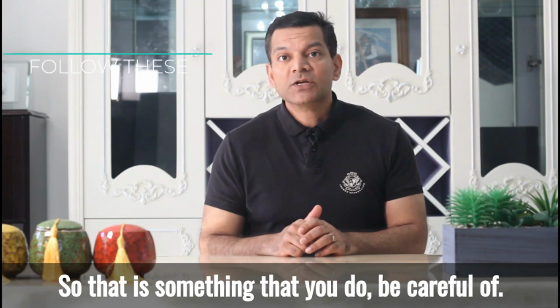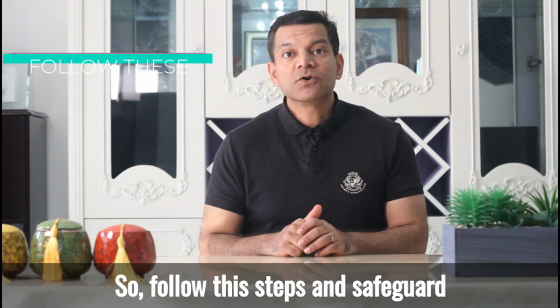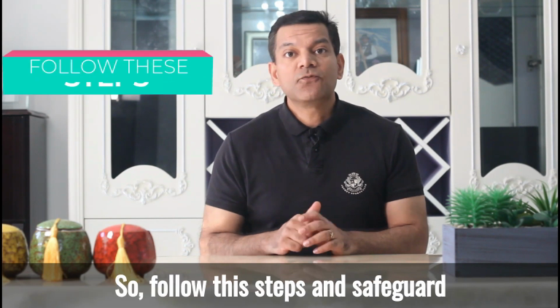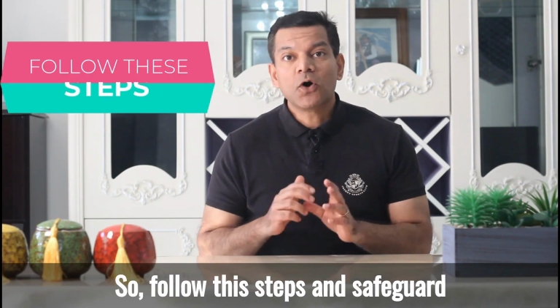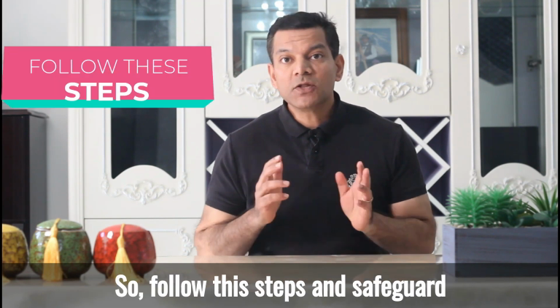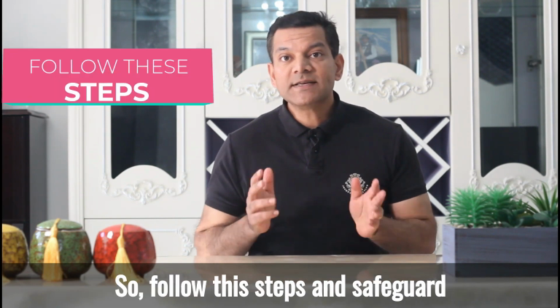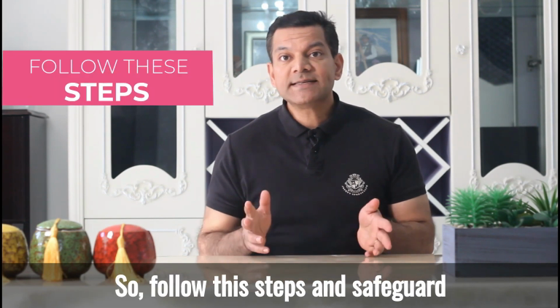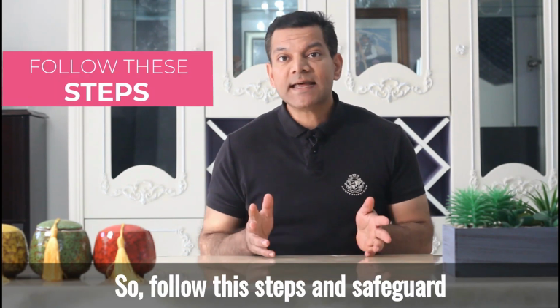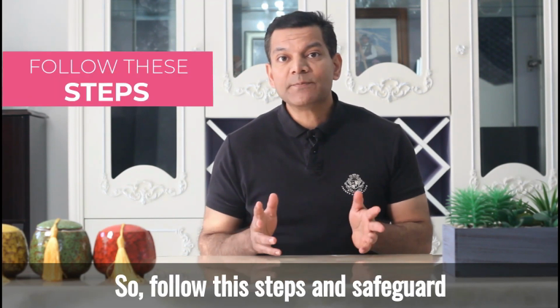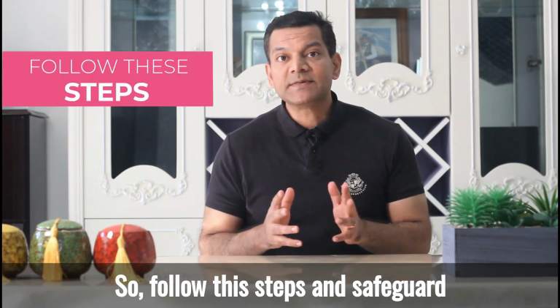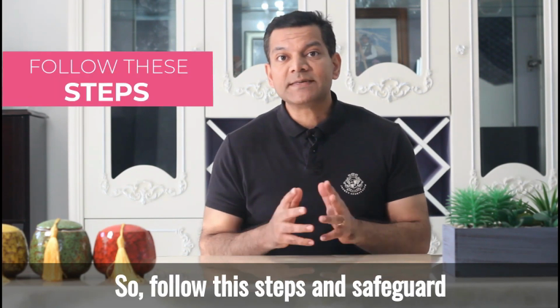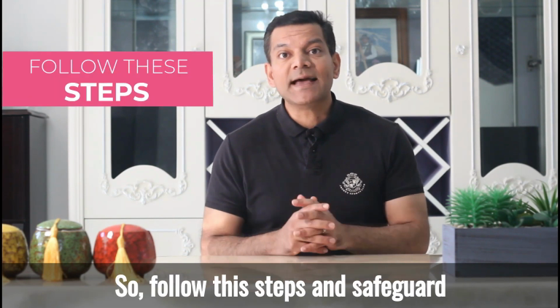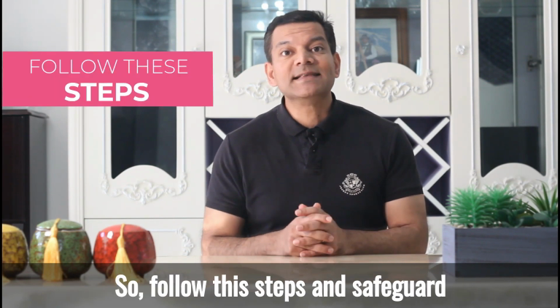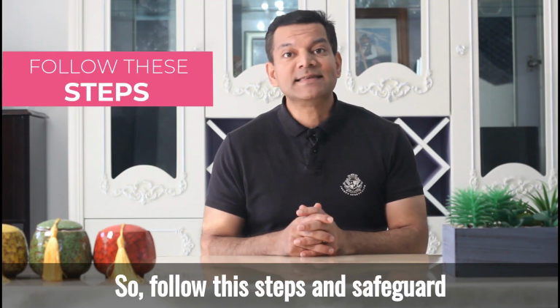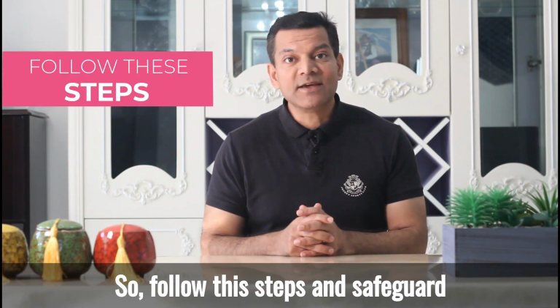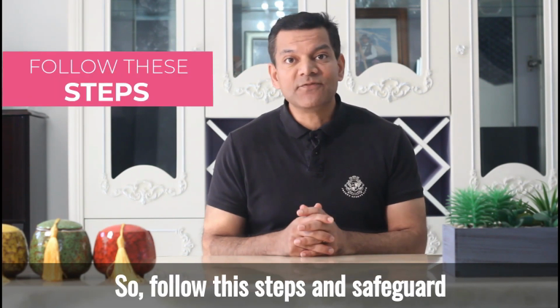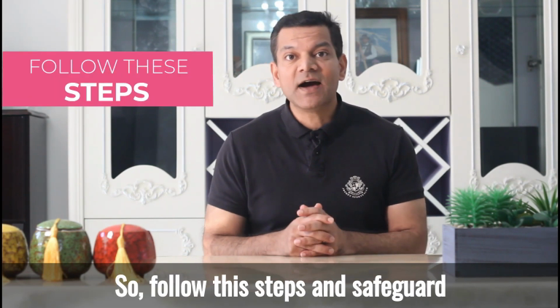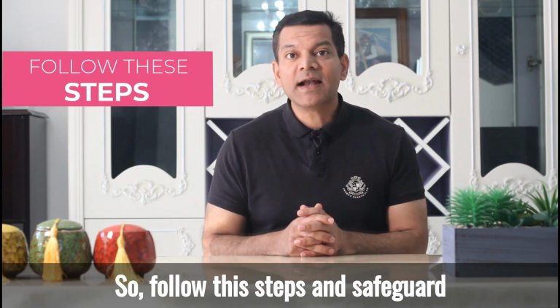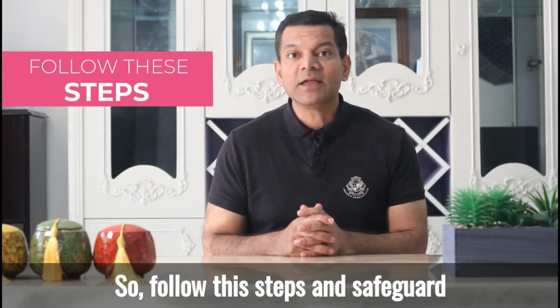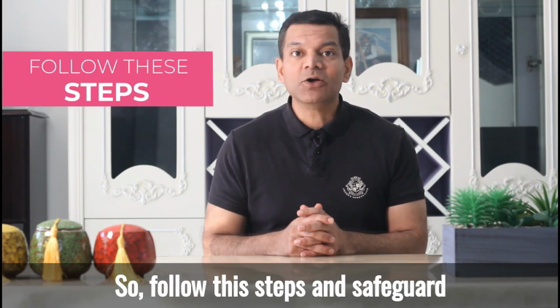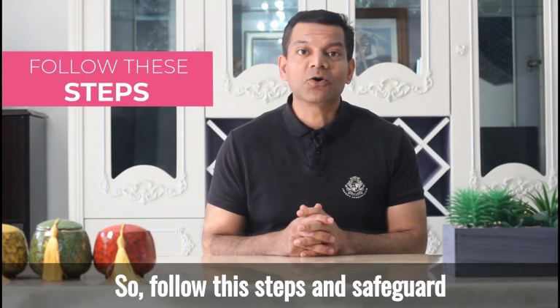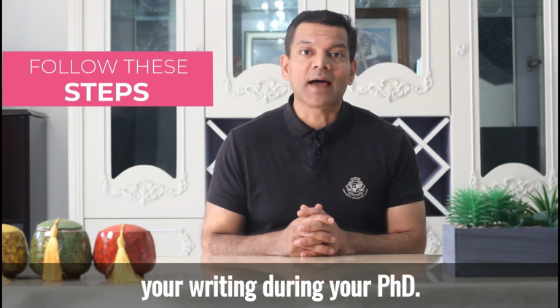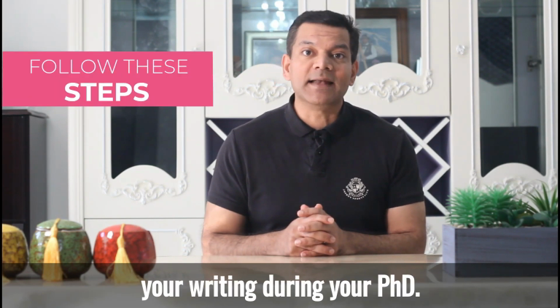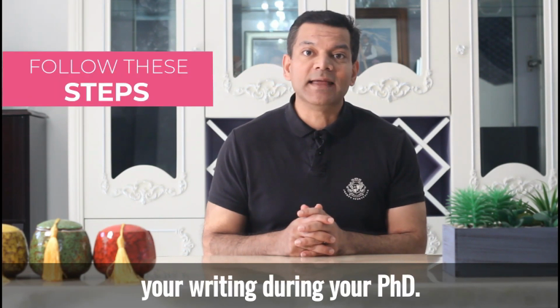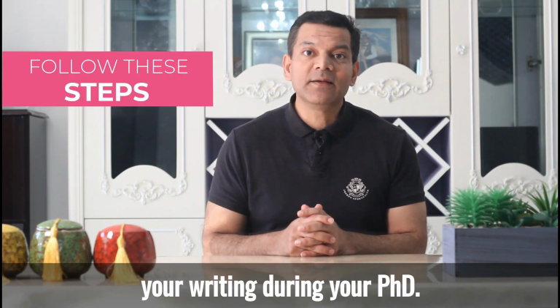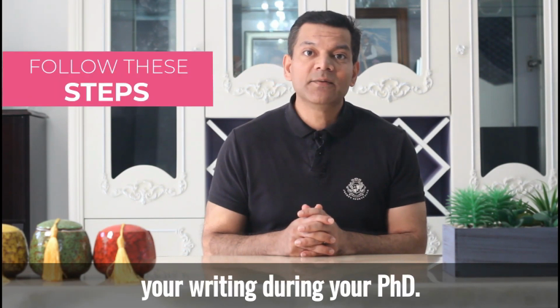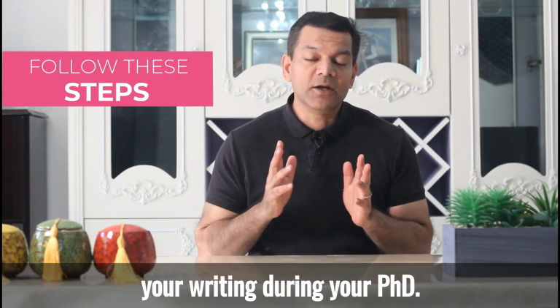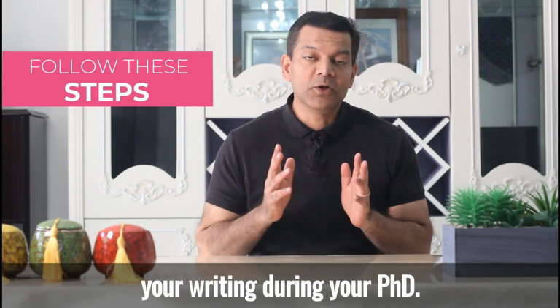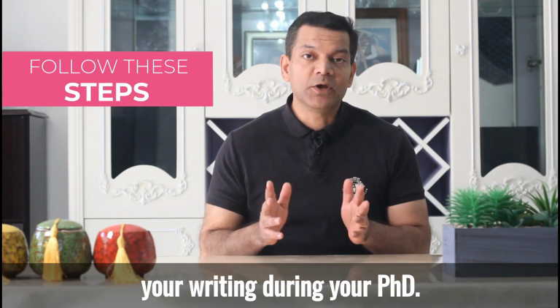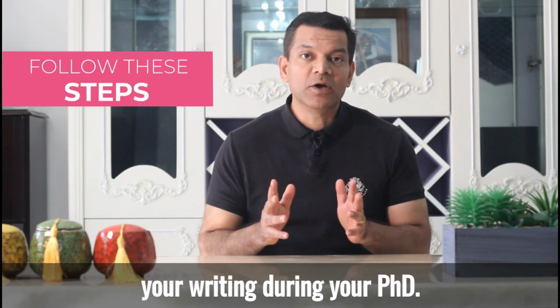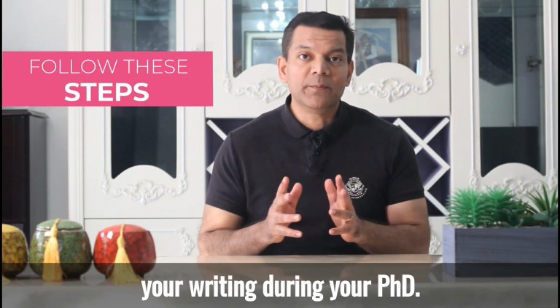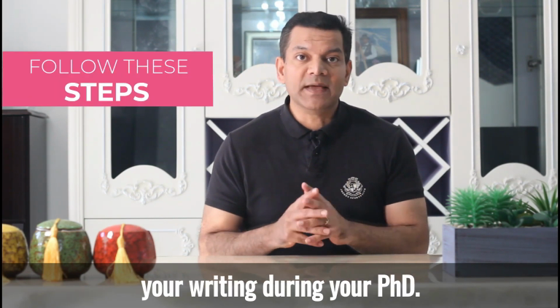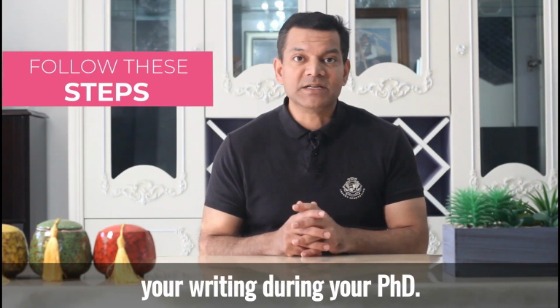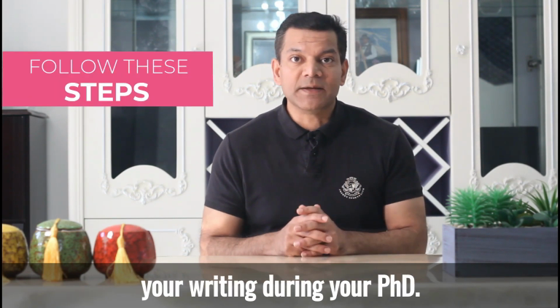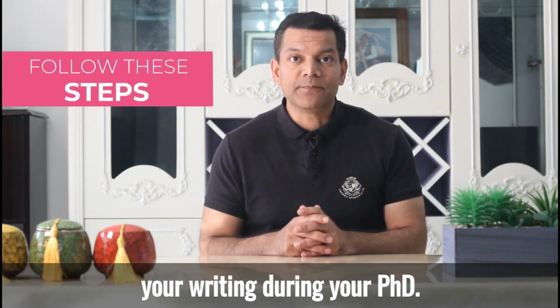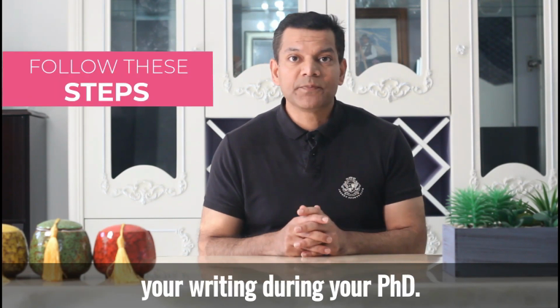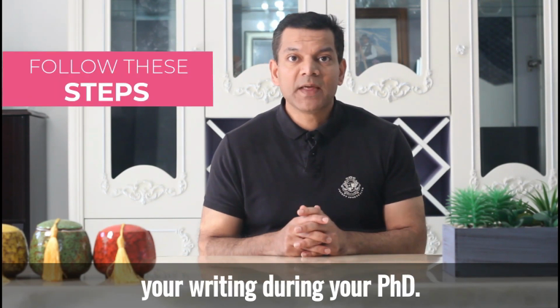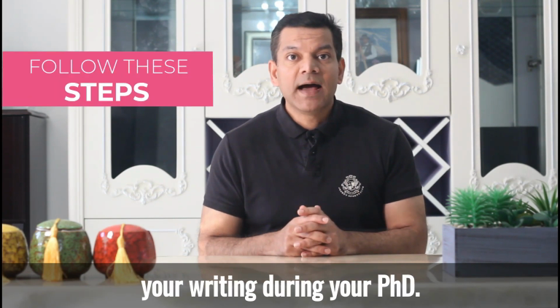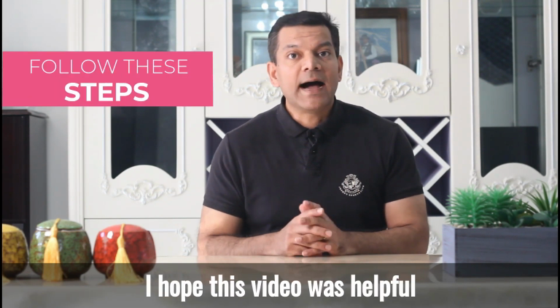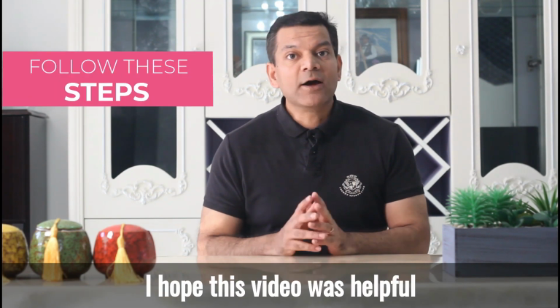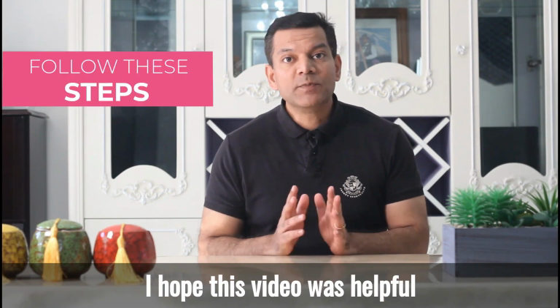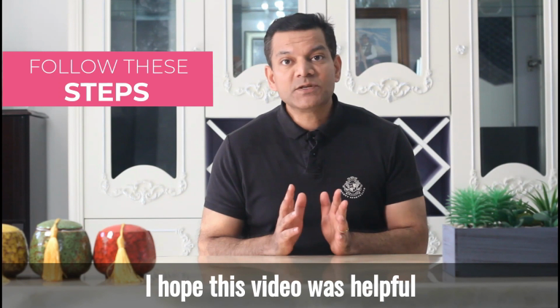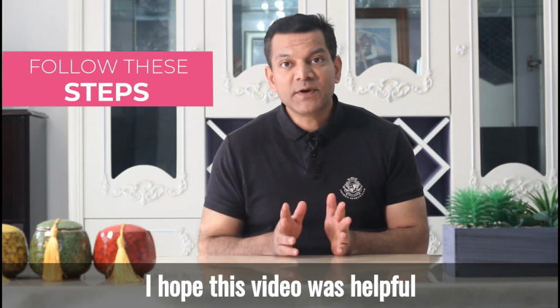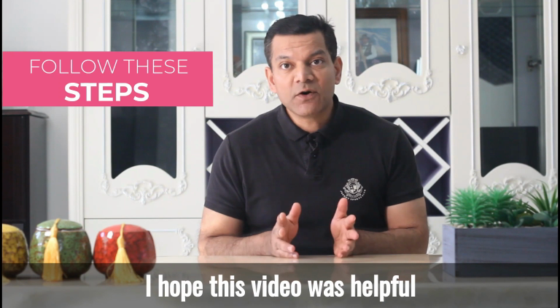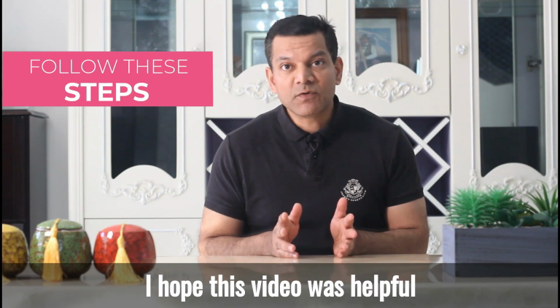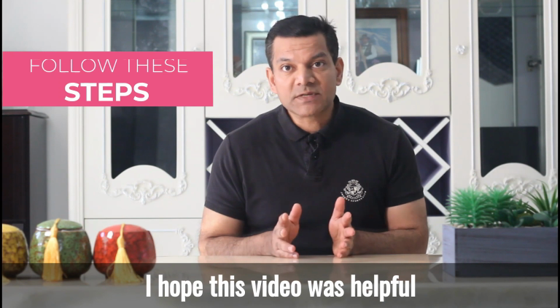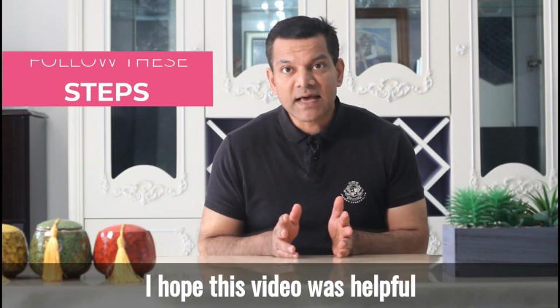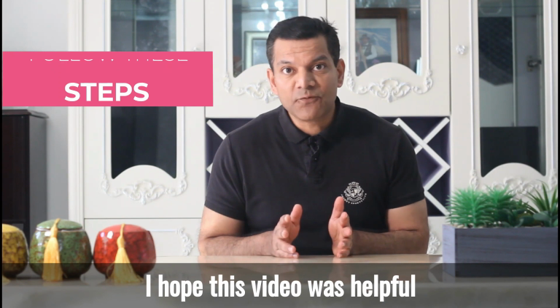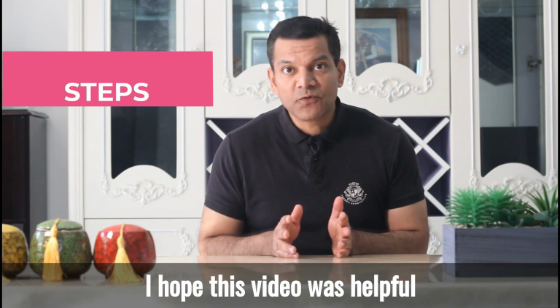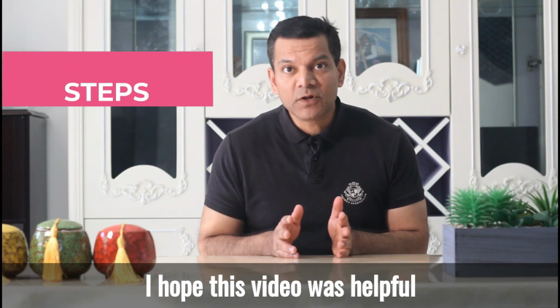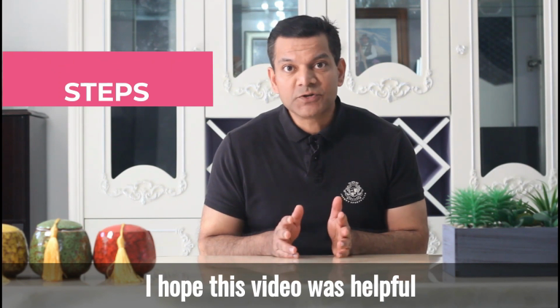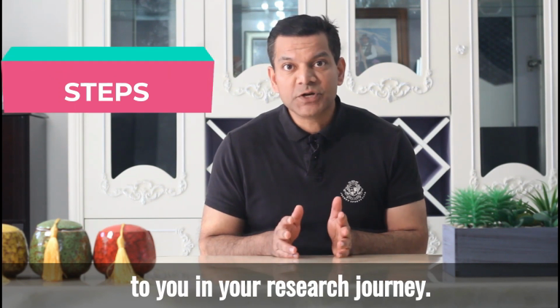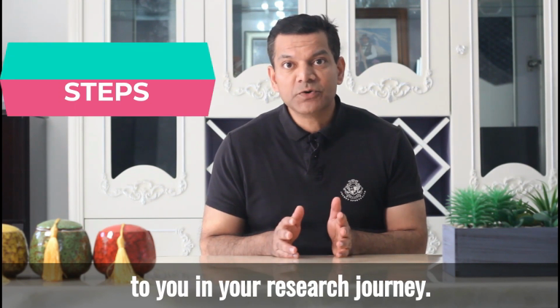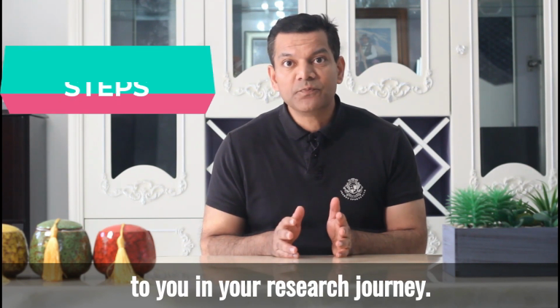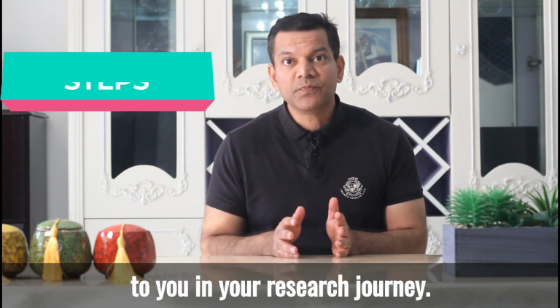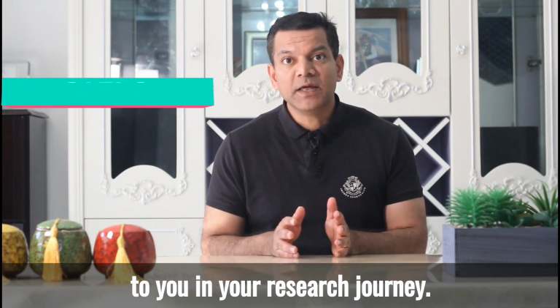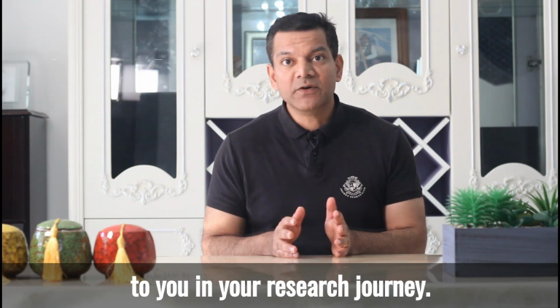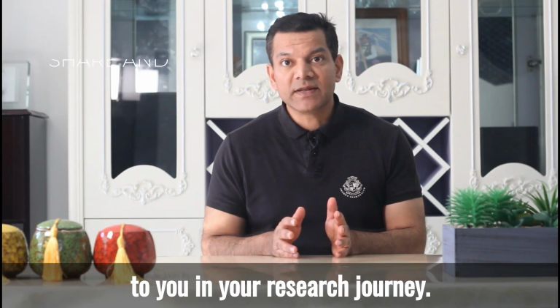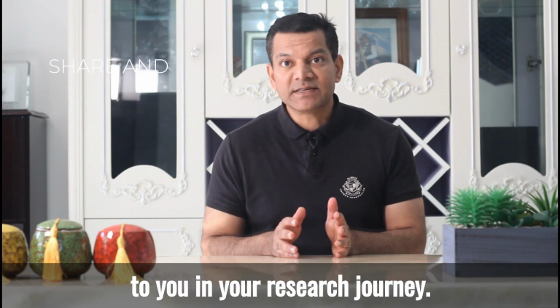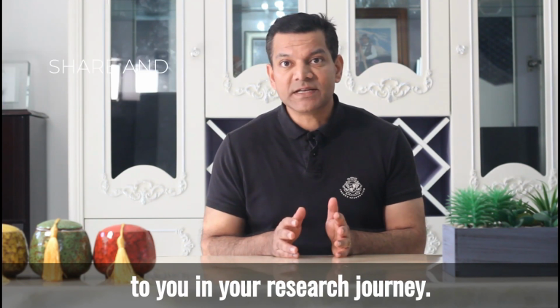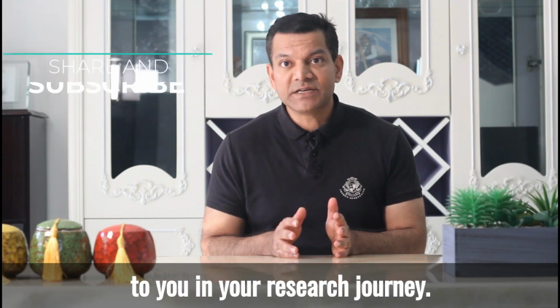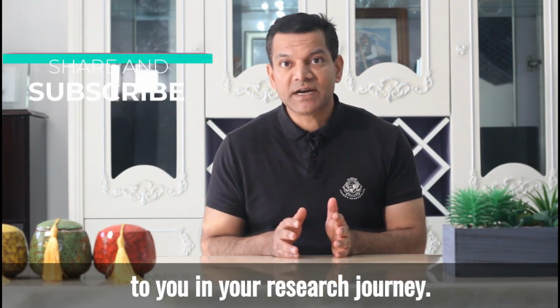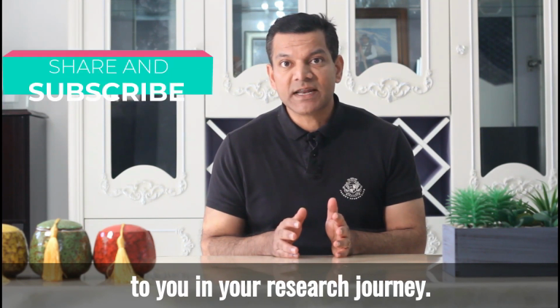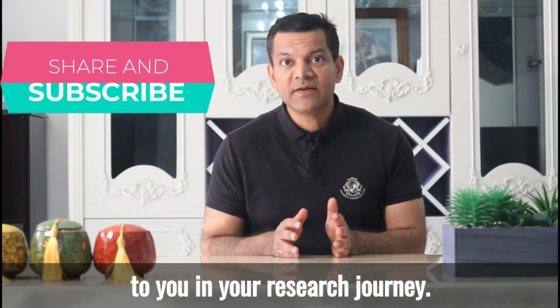So follow these steps and safeguard your writing during your PhD. I hope this video was helpful to you in your research journey.